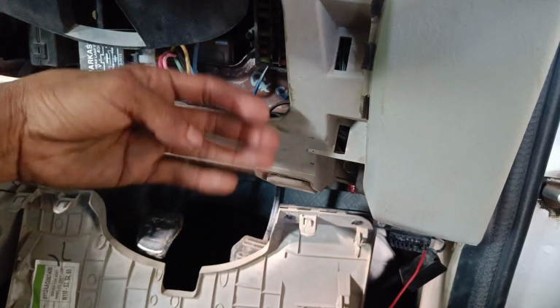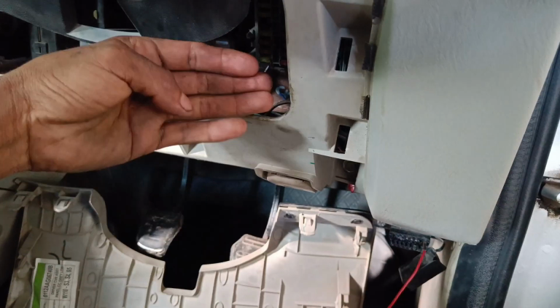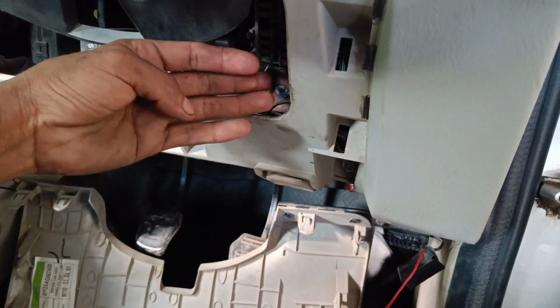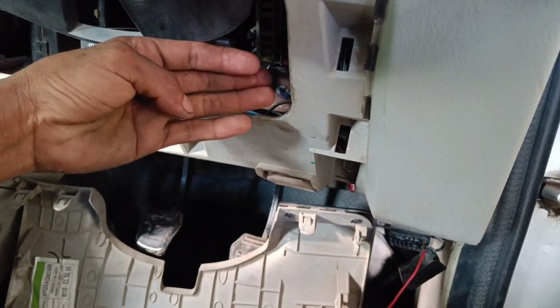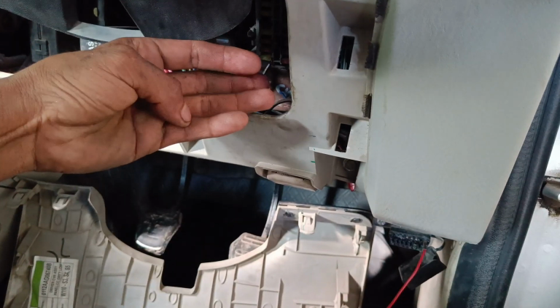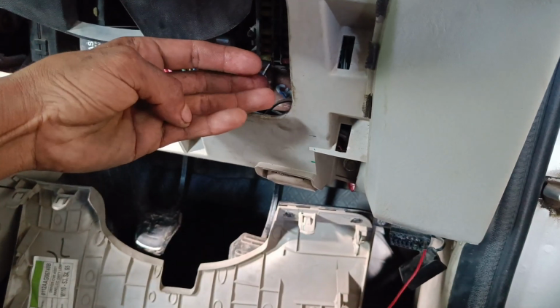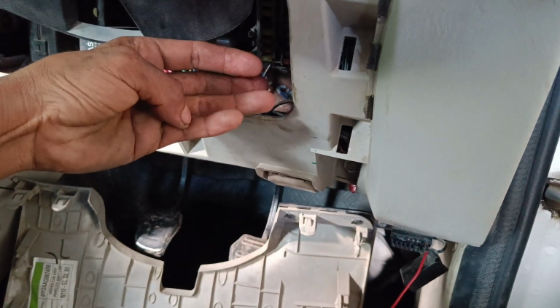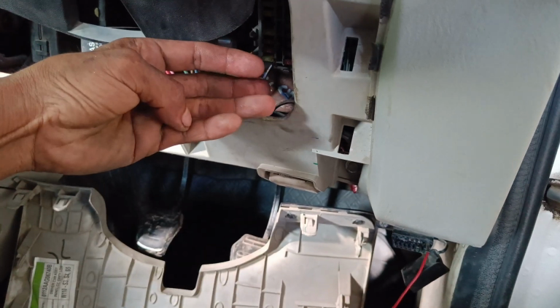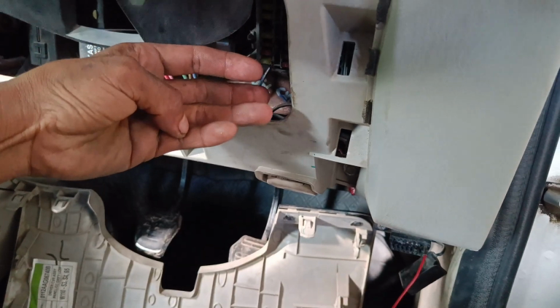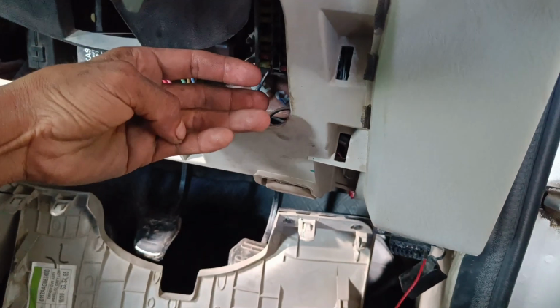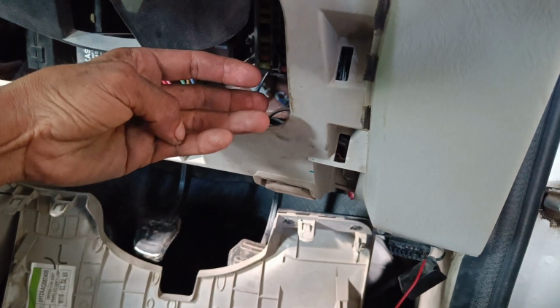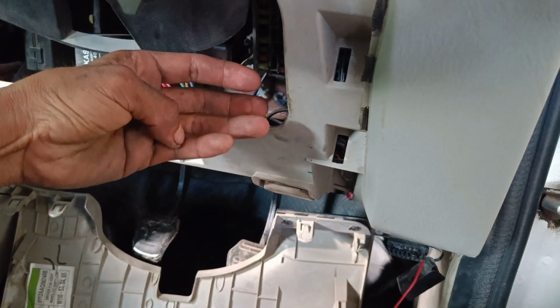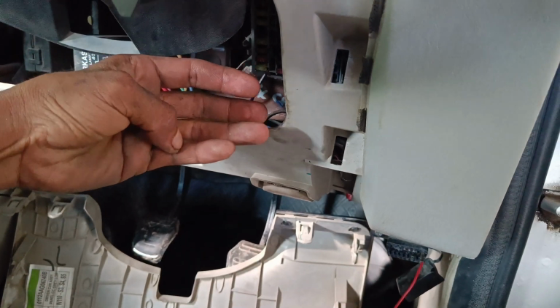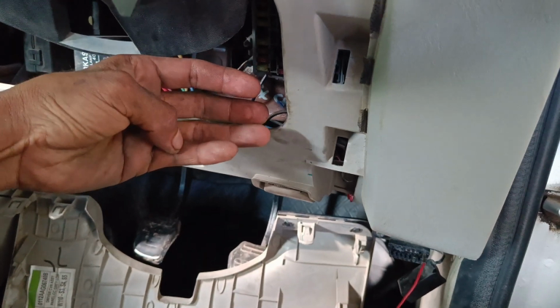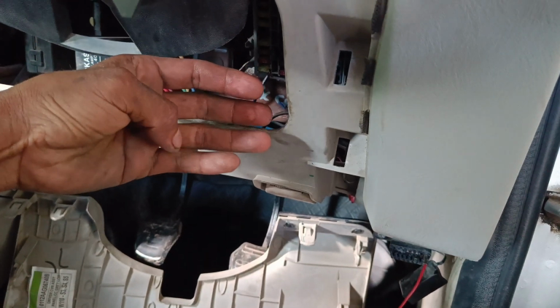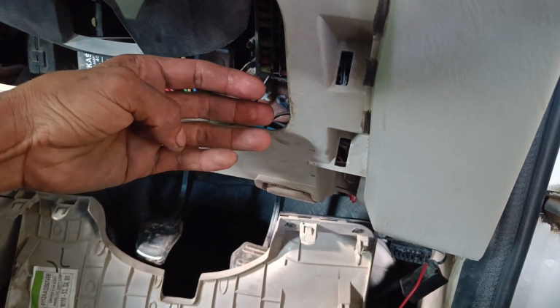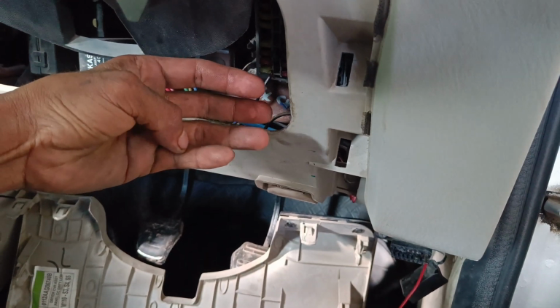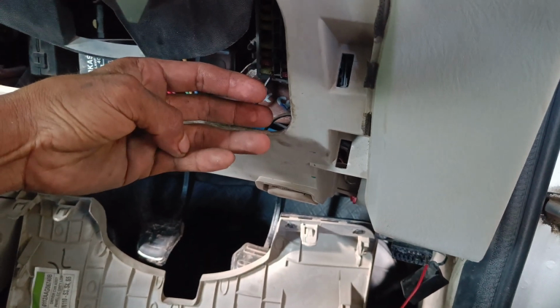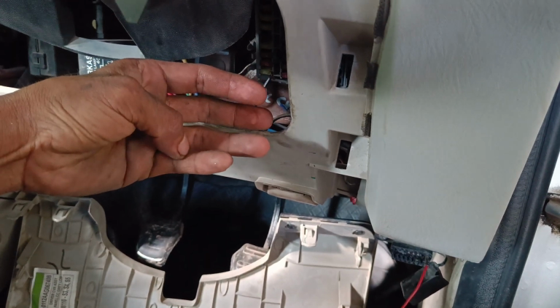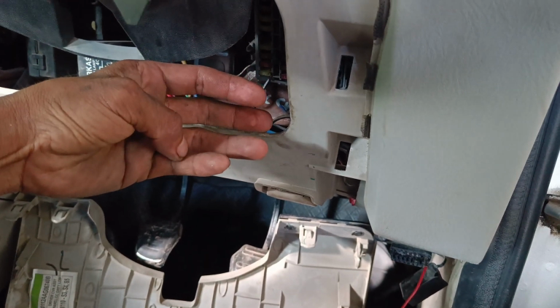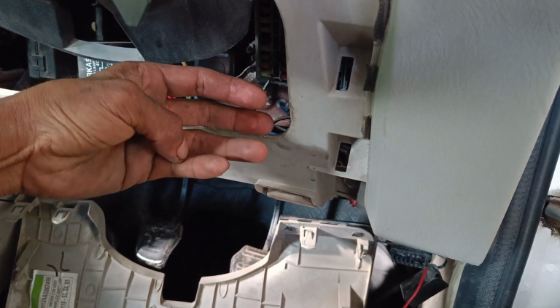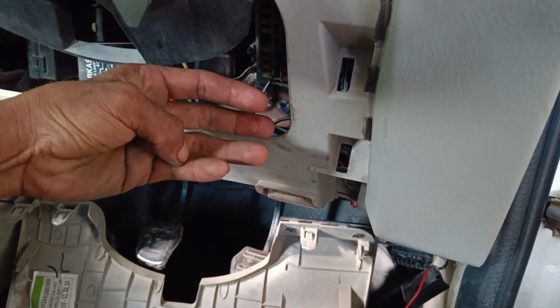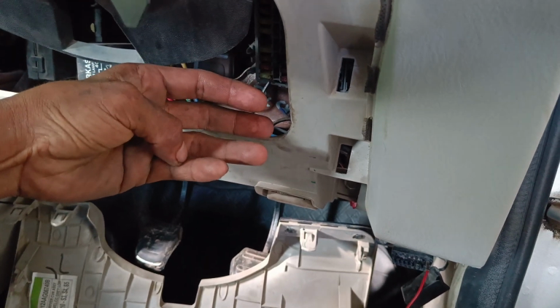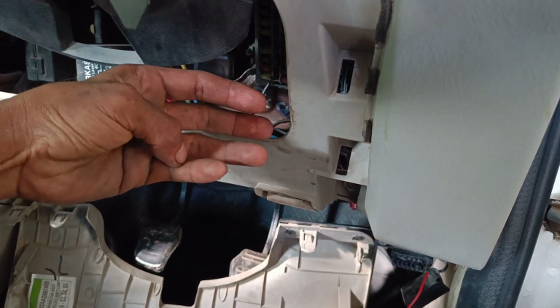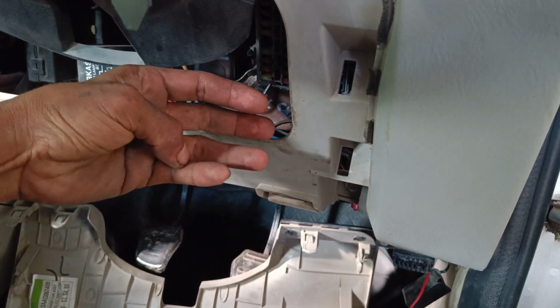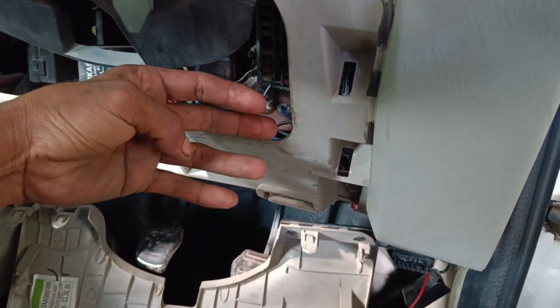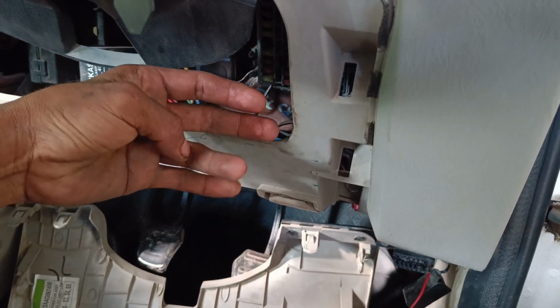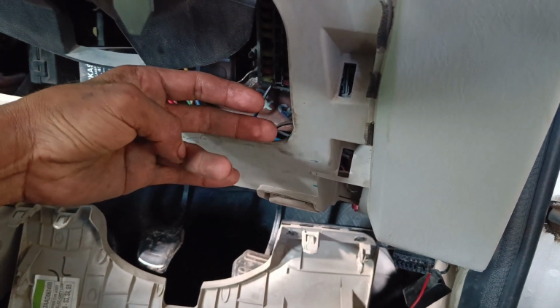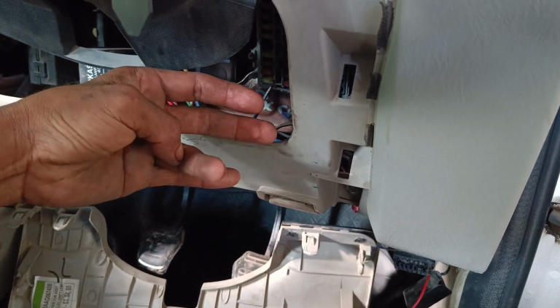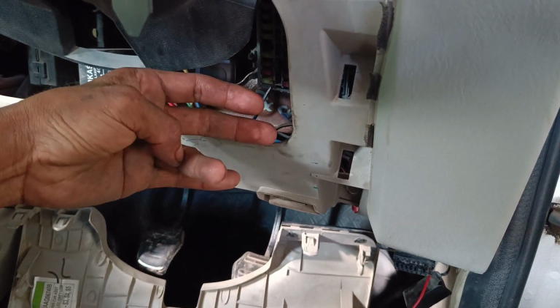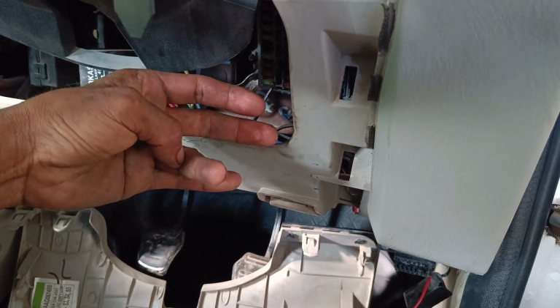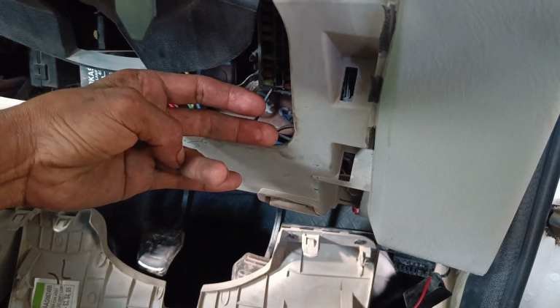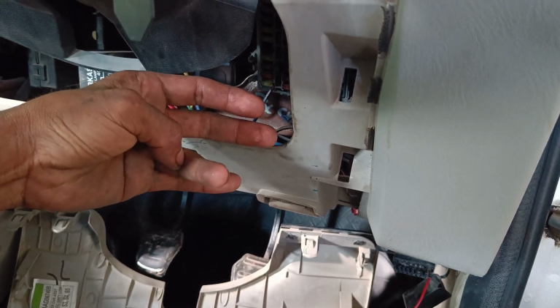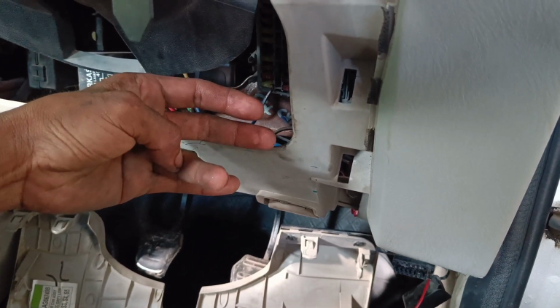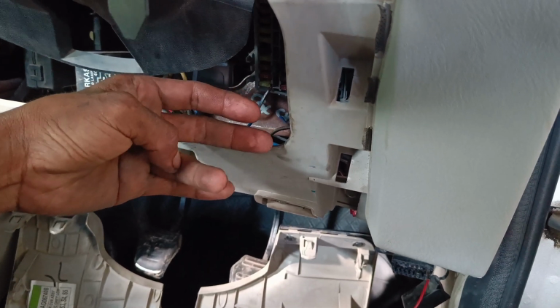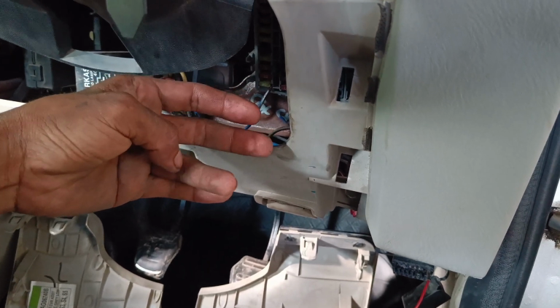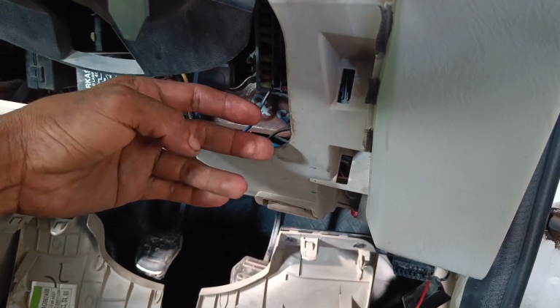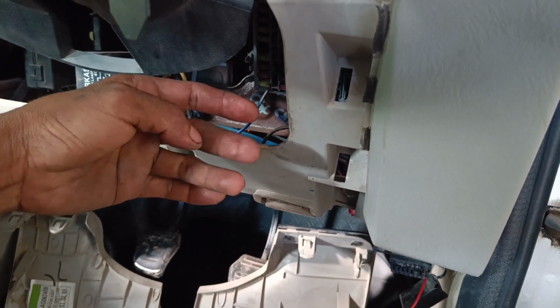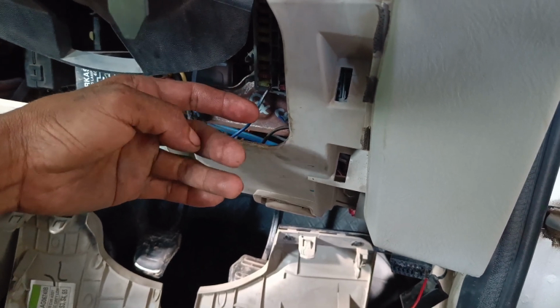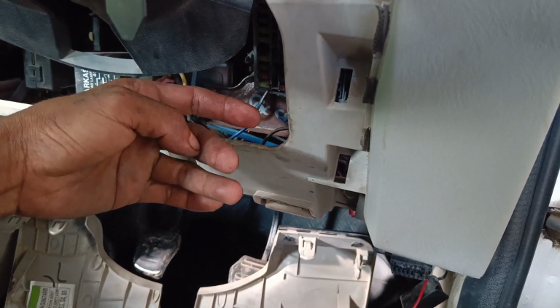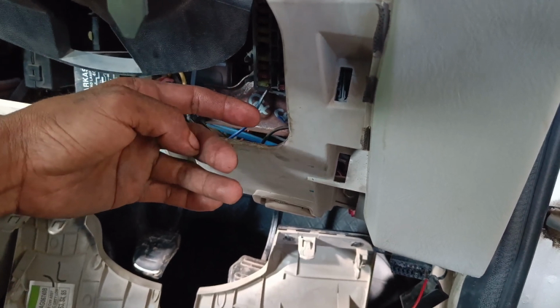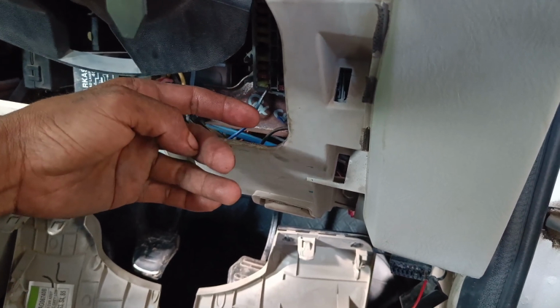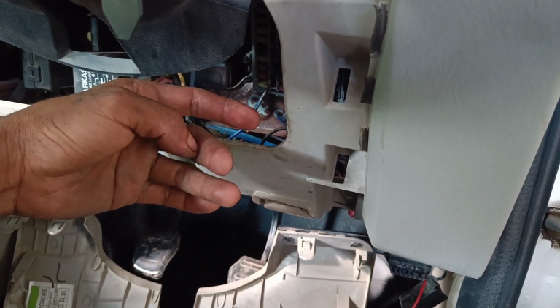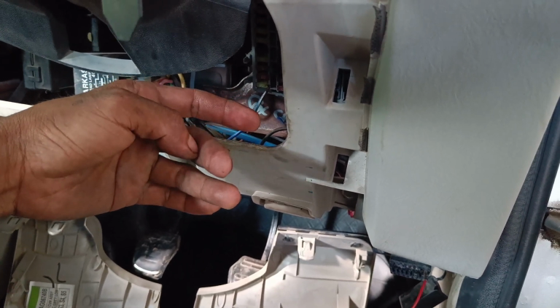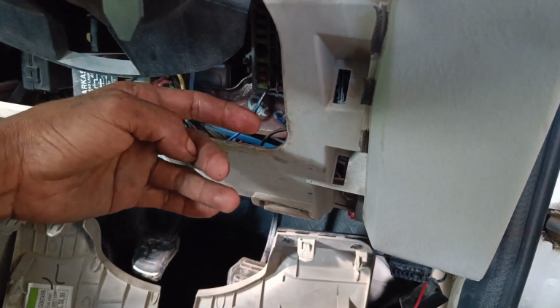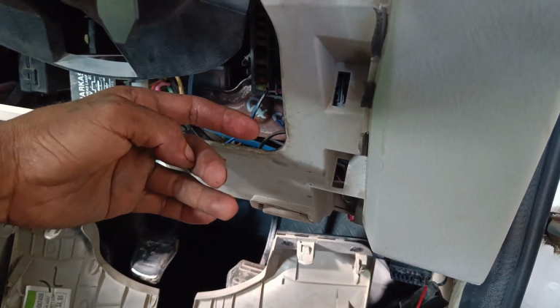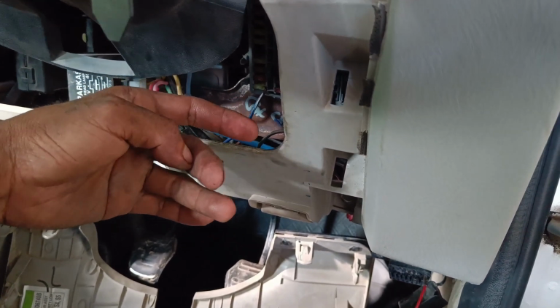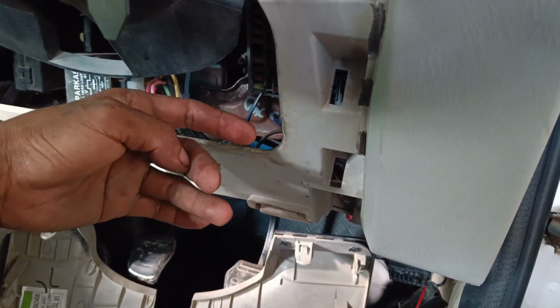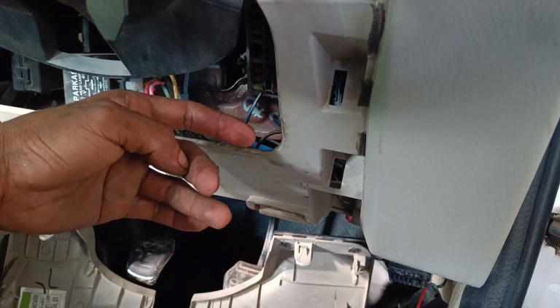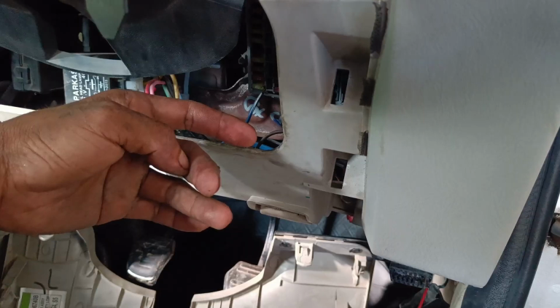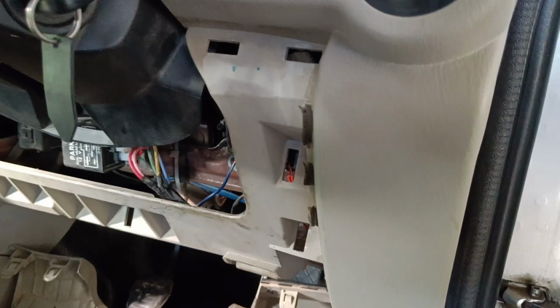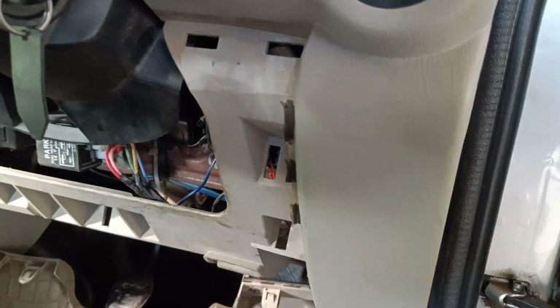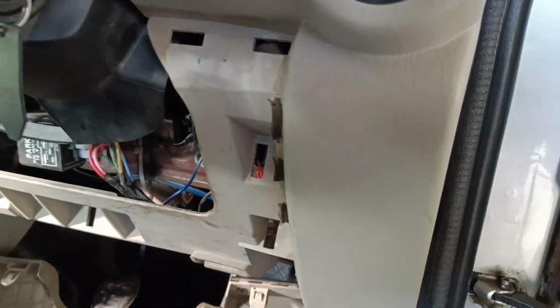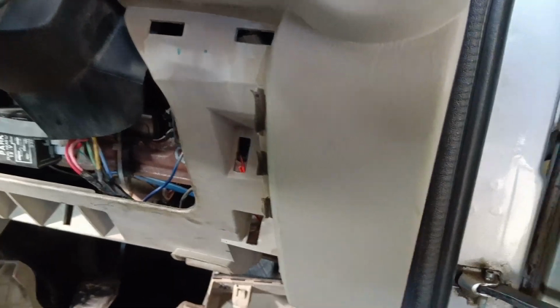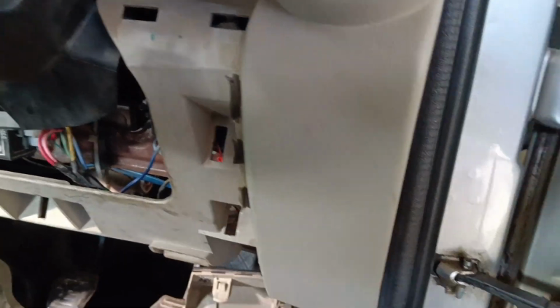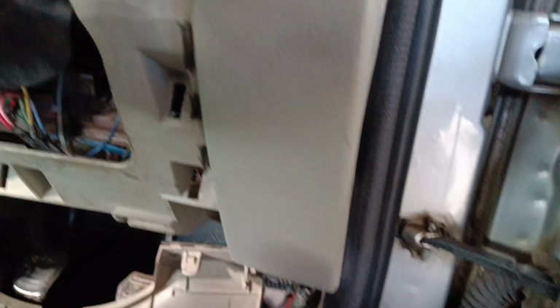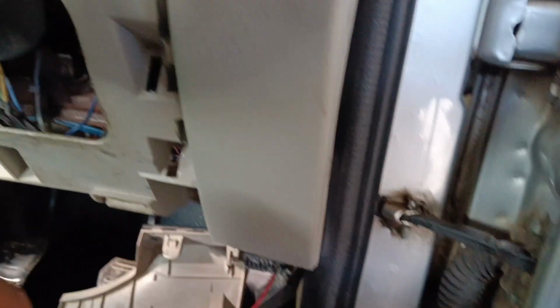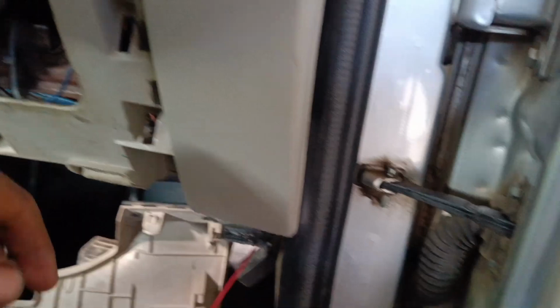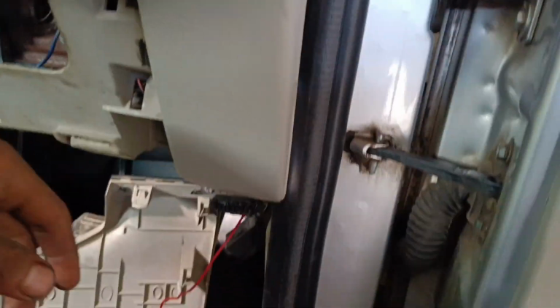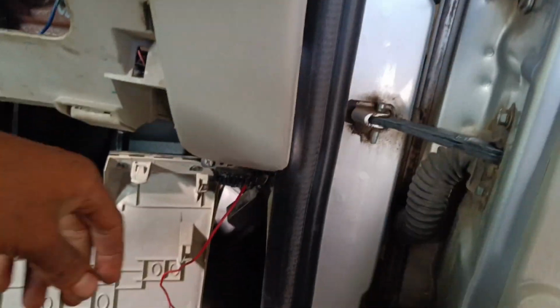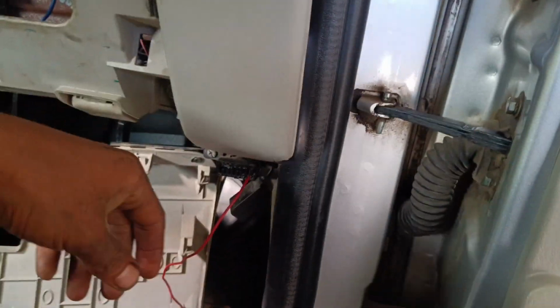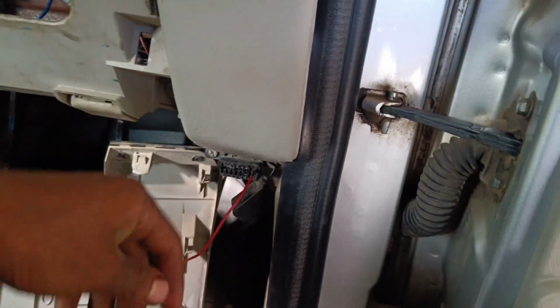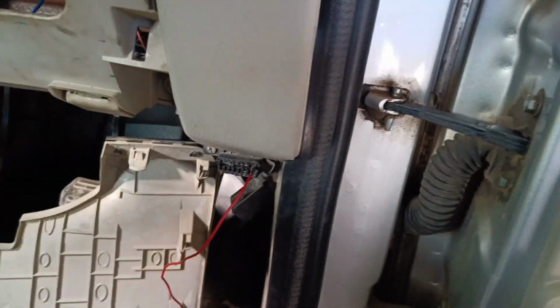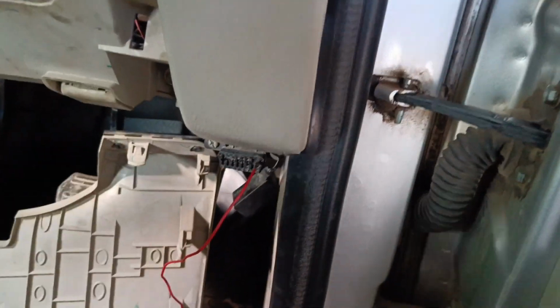The four faults identified are: shifter motor, clutch synchronizer, motor position sensor, and motor position sensor. The fault is clear.